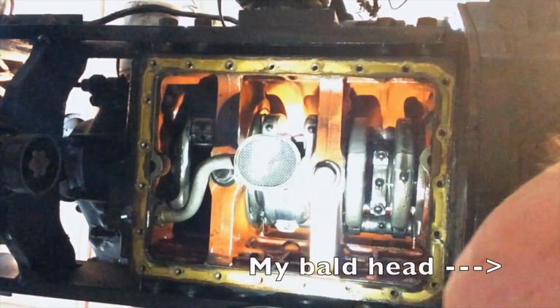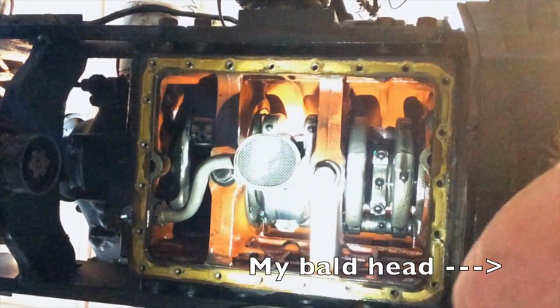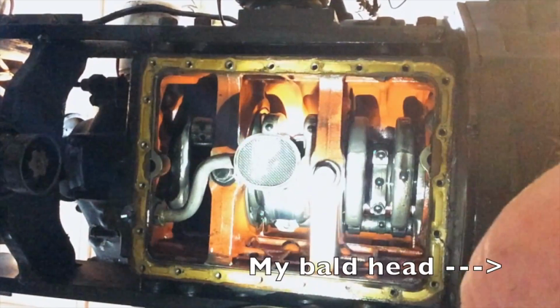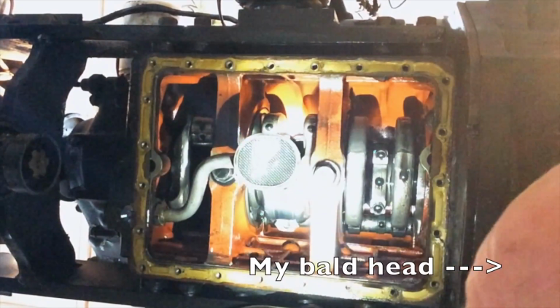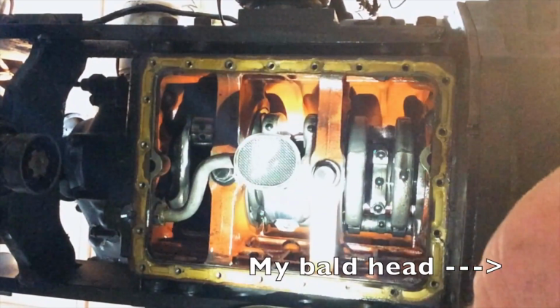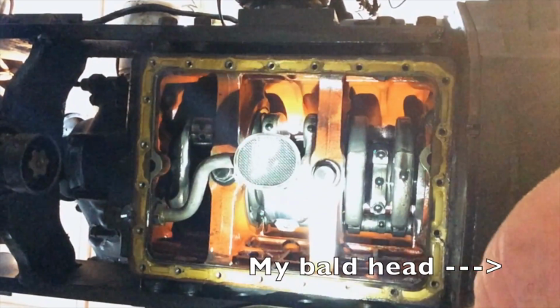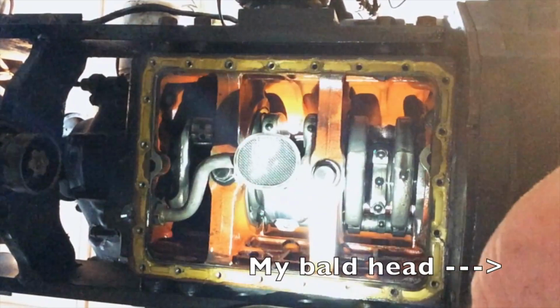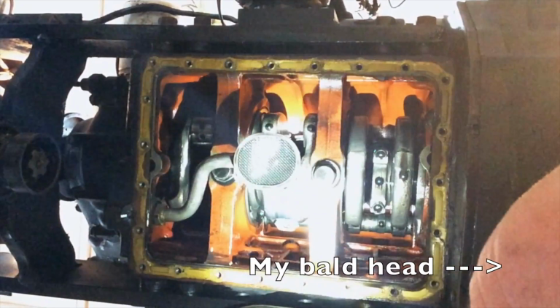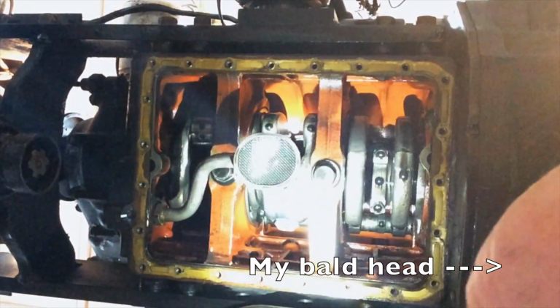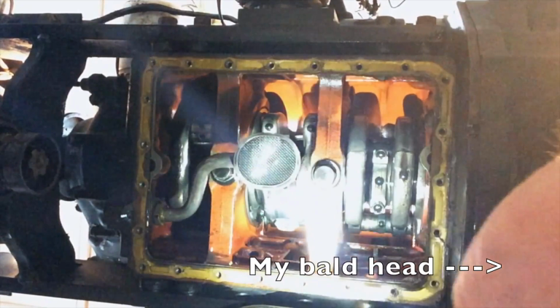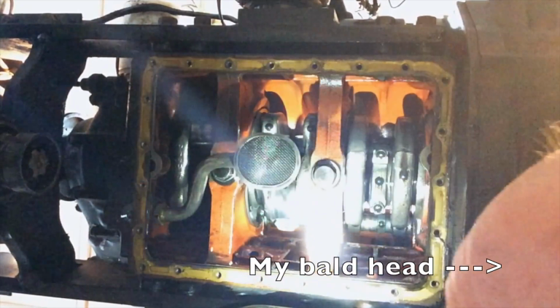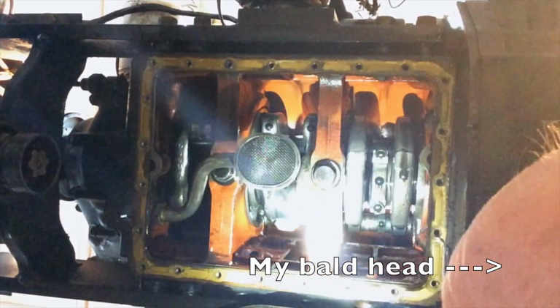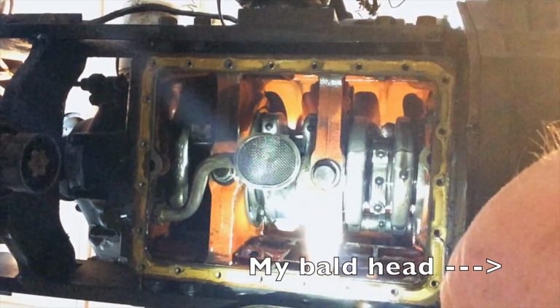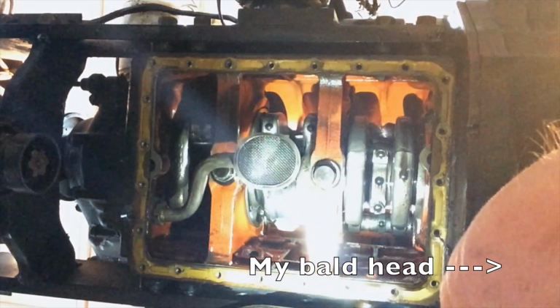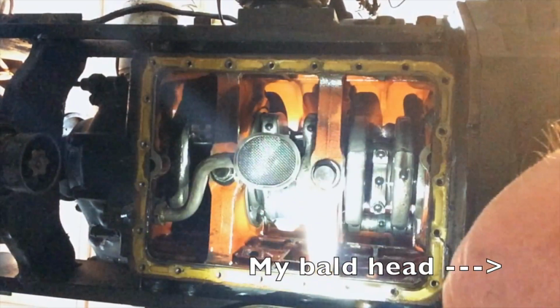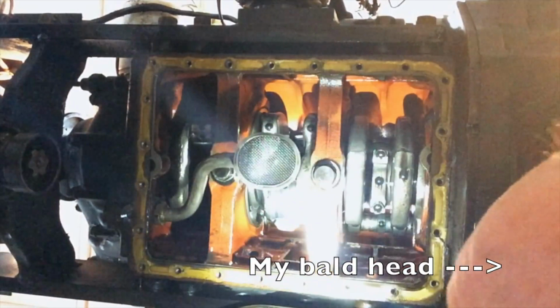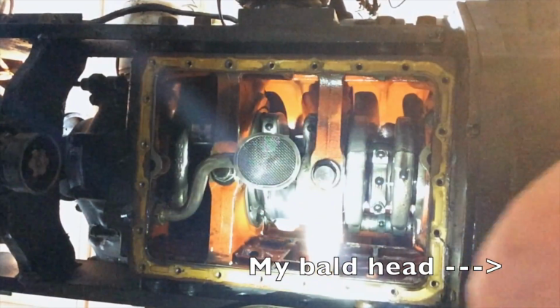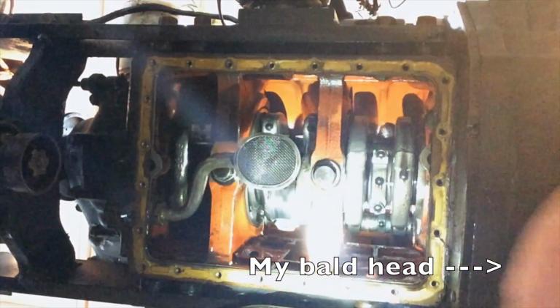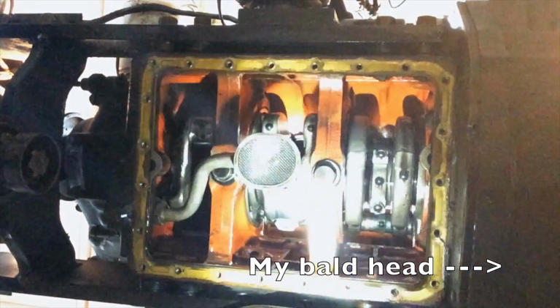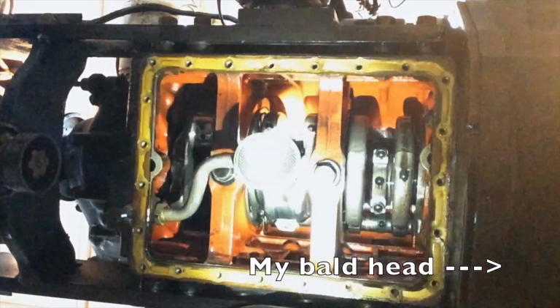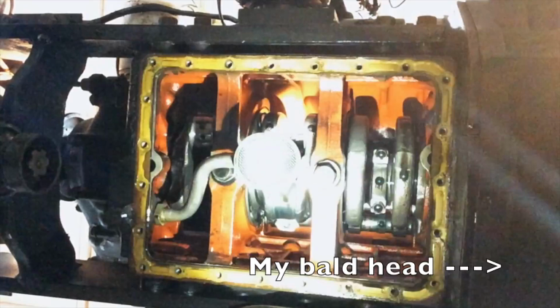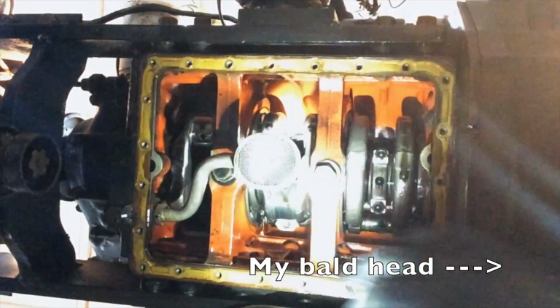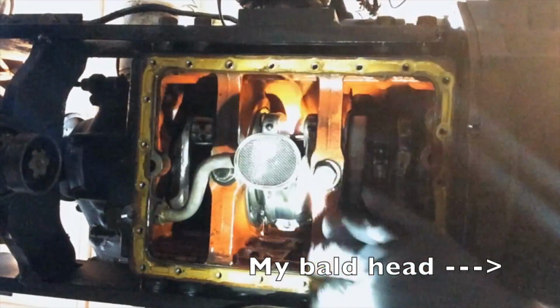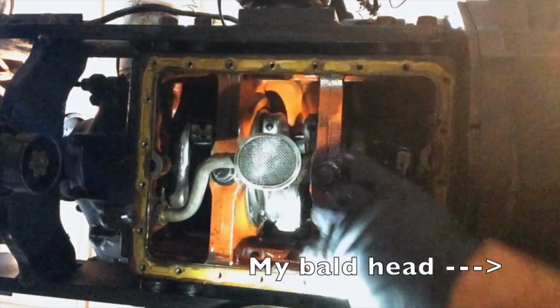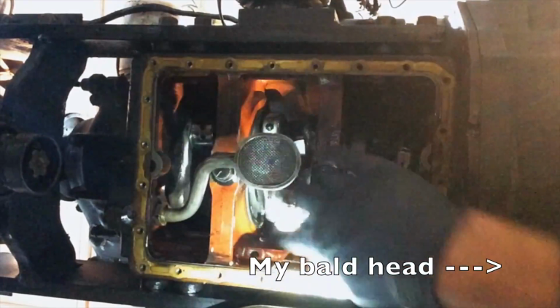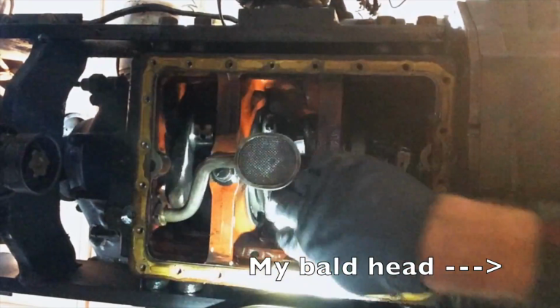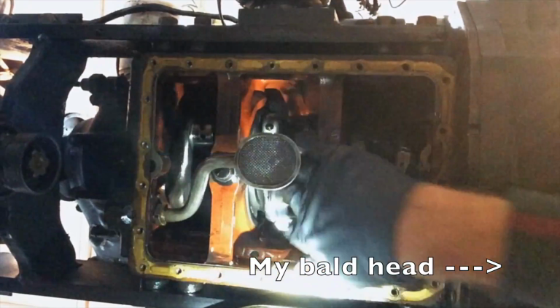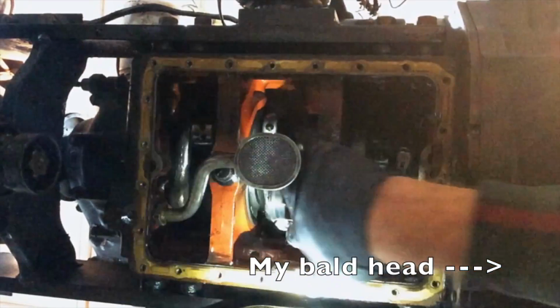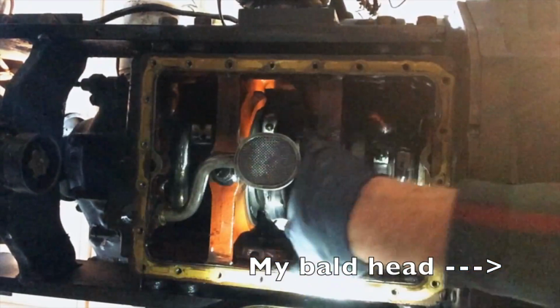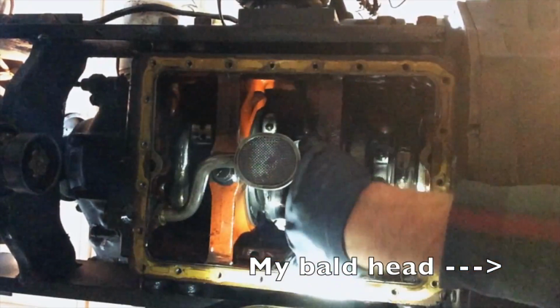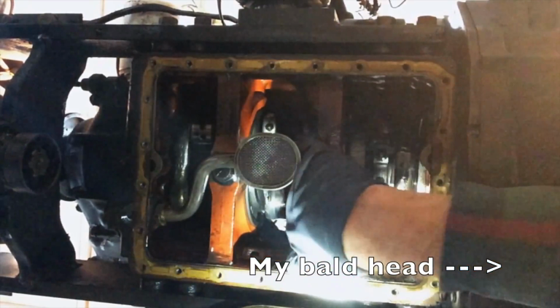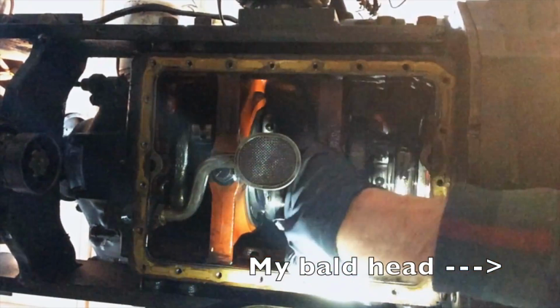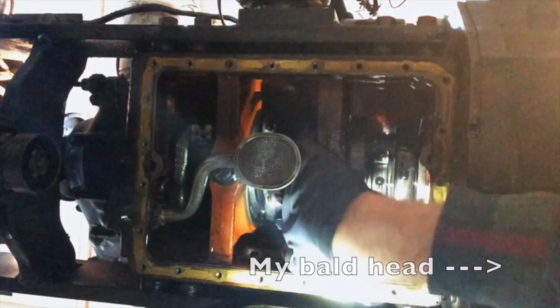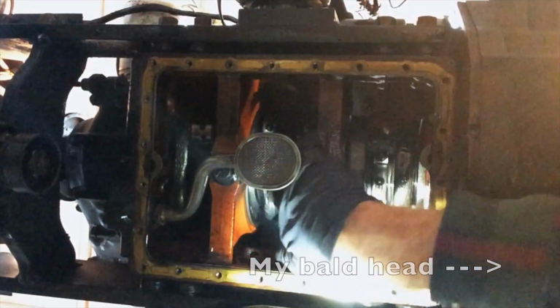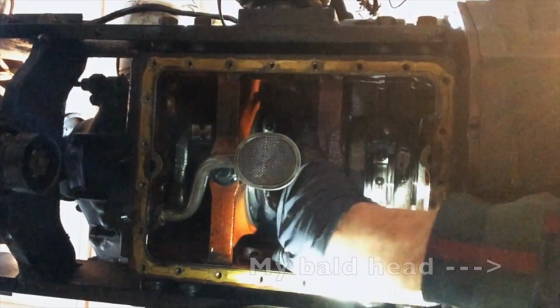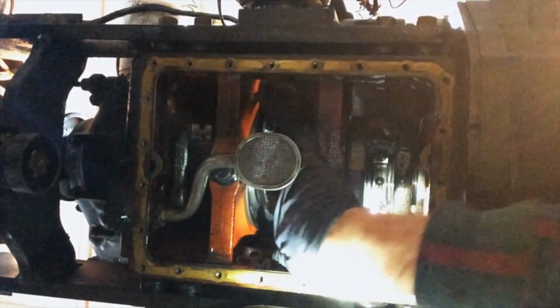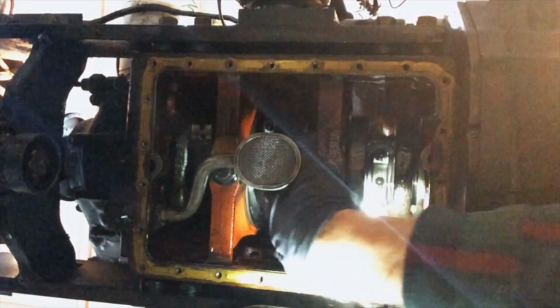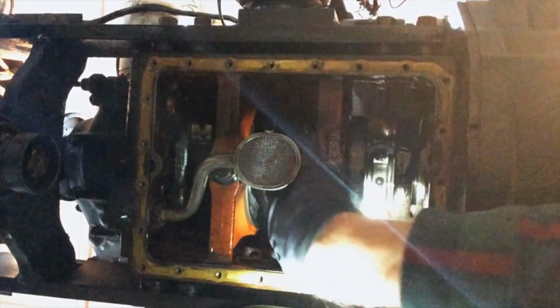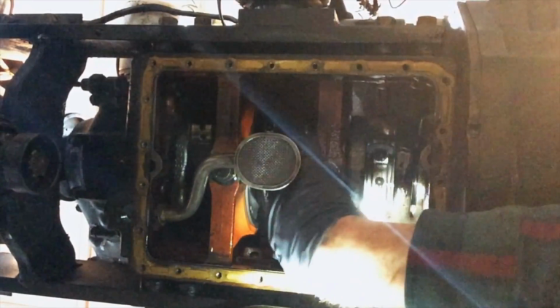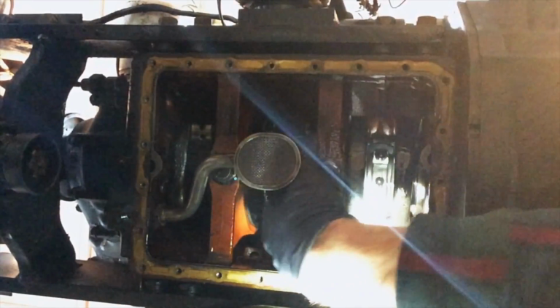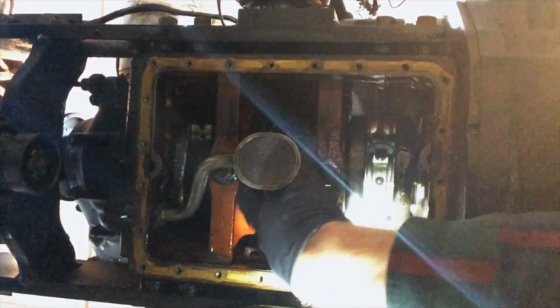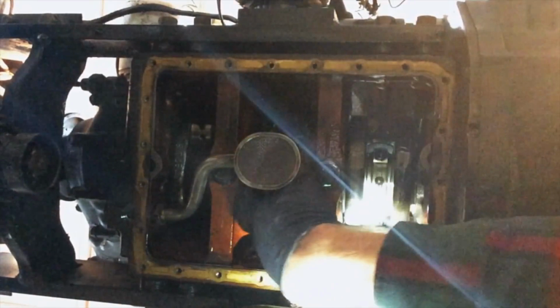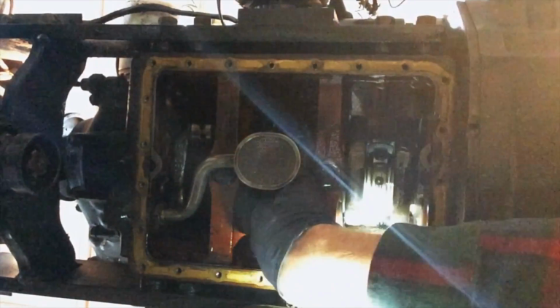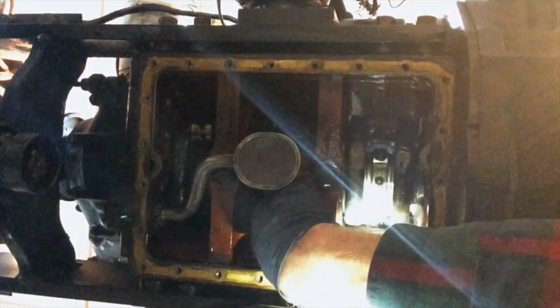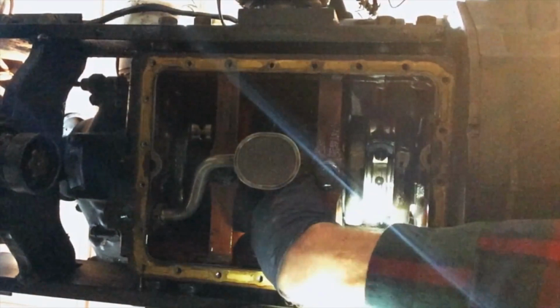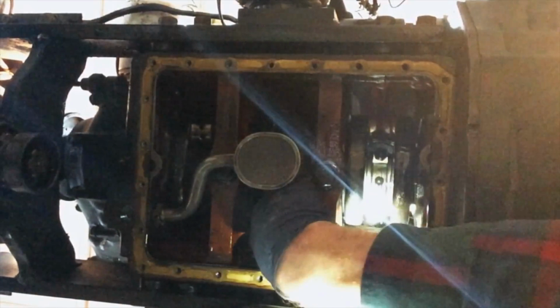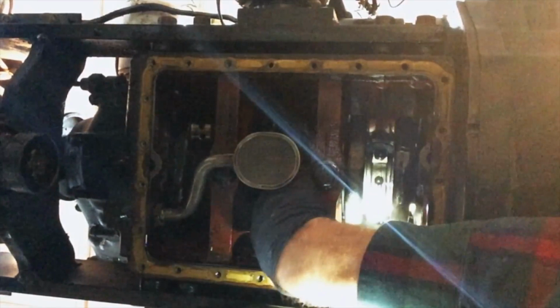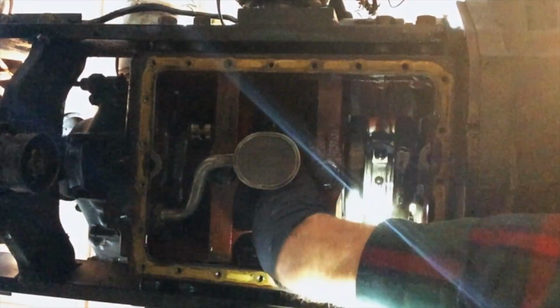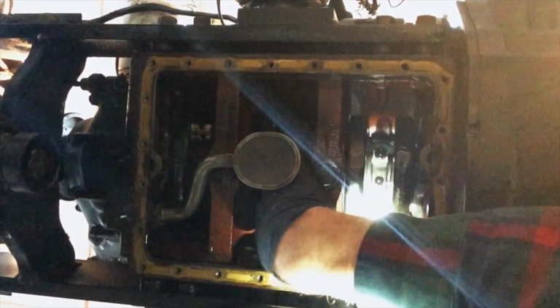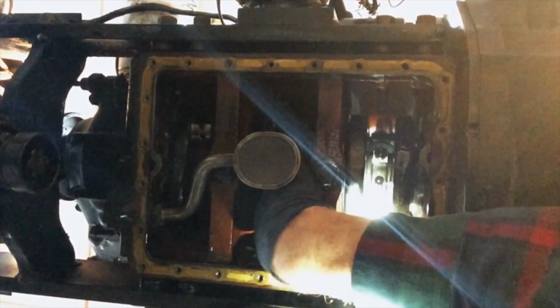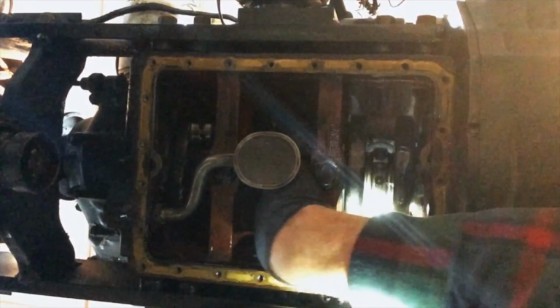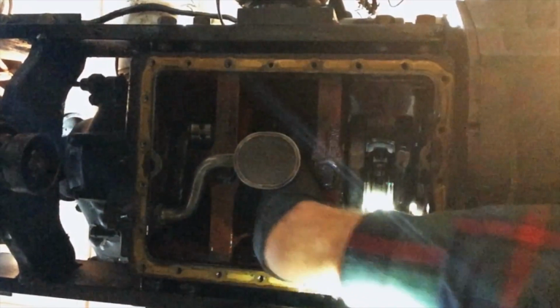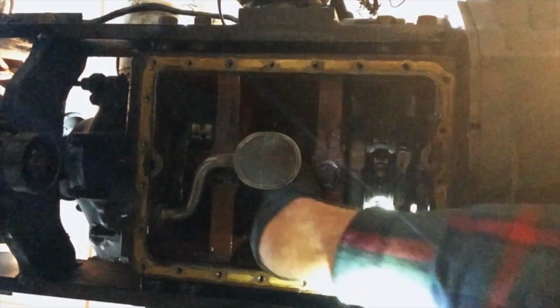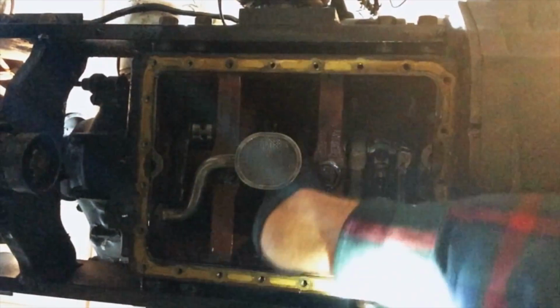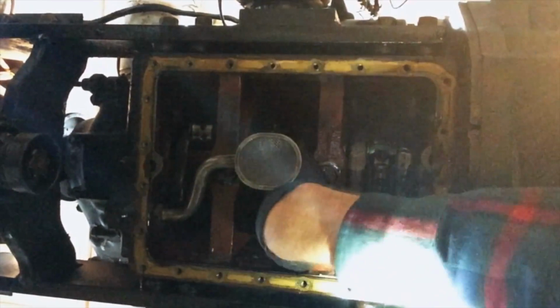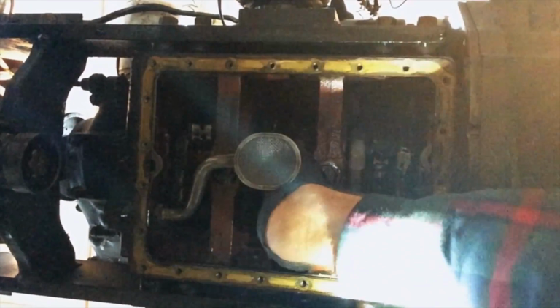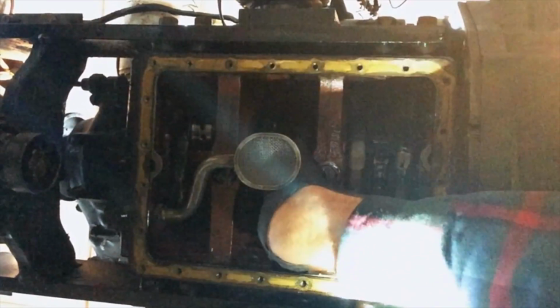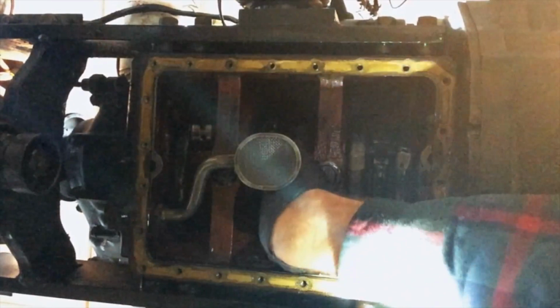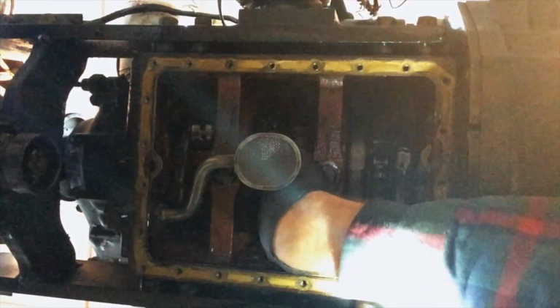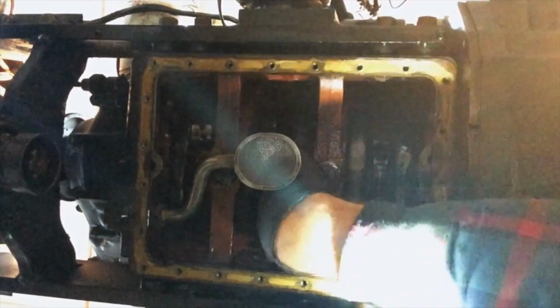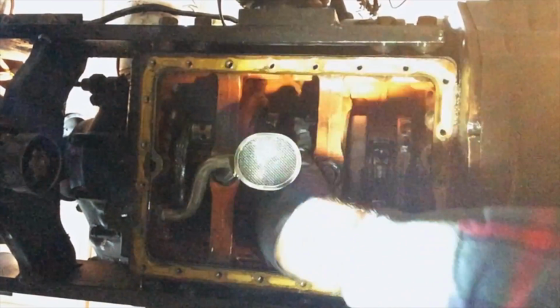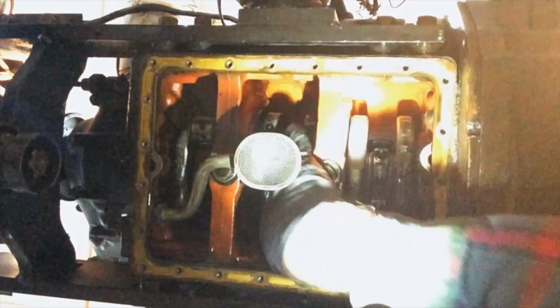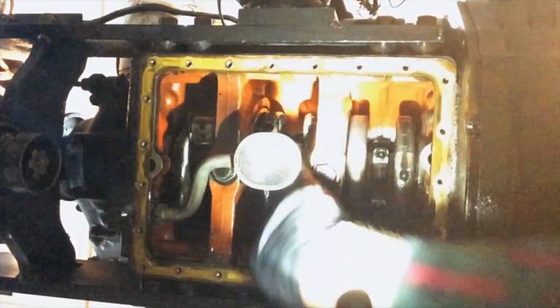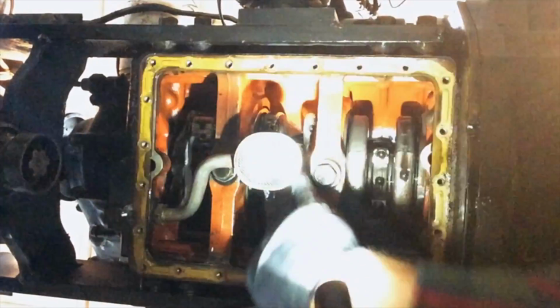Now I'll just lift that piston out. I can probably push it right up. There it goes.